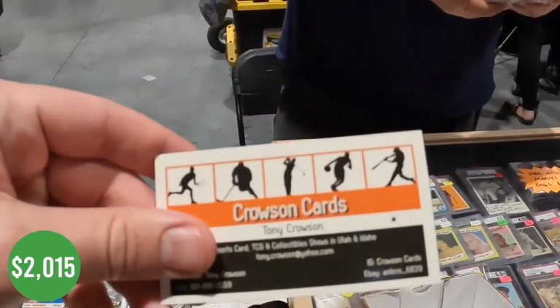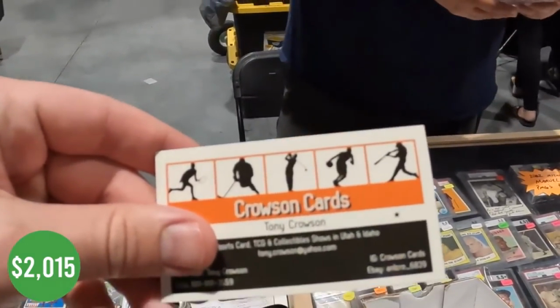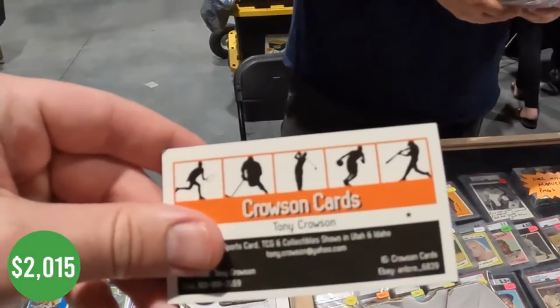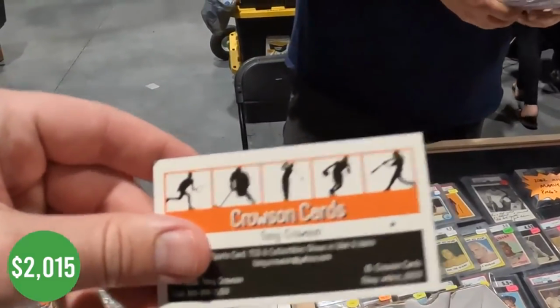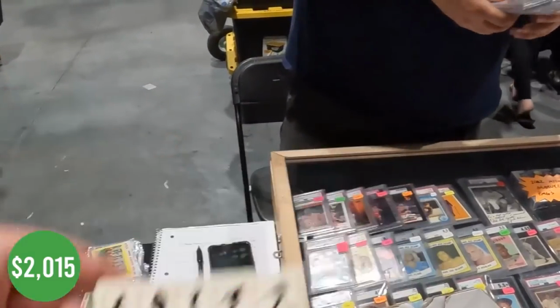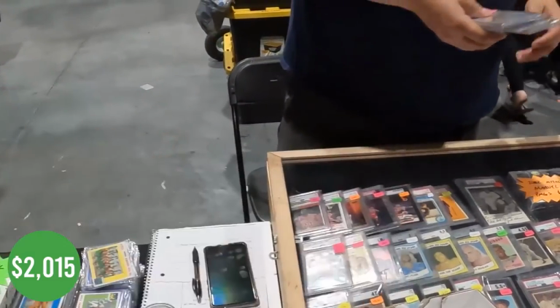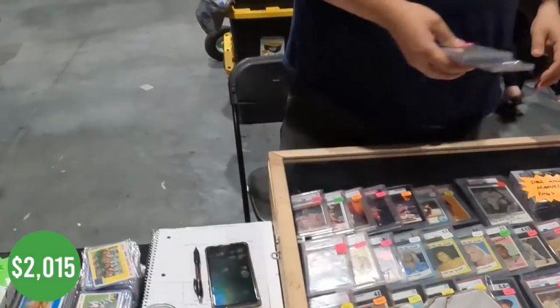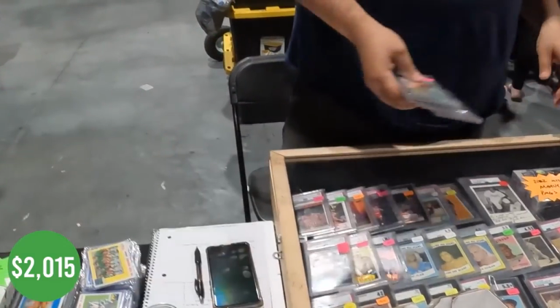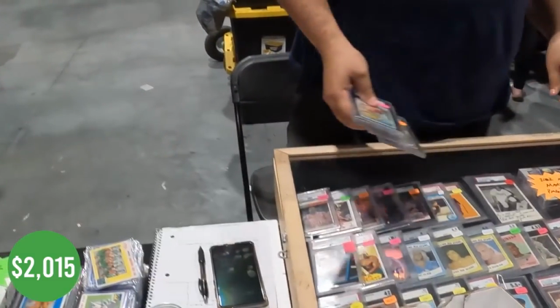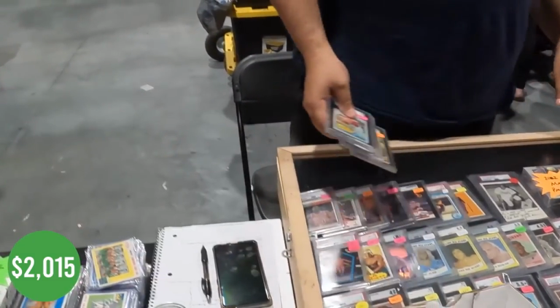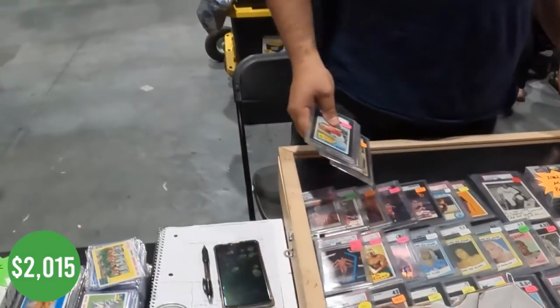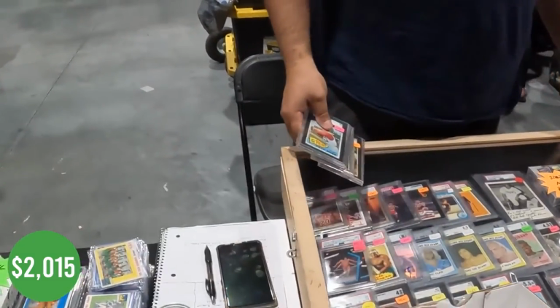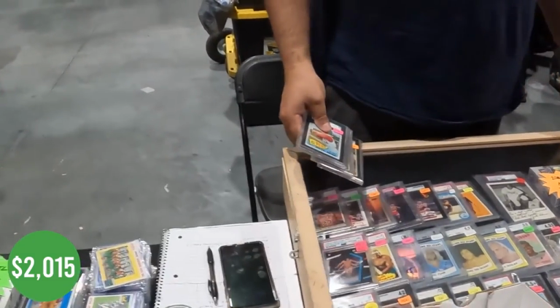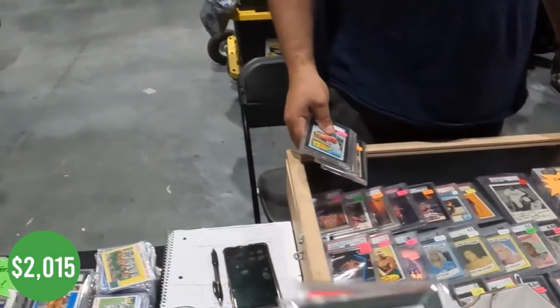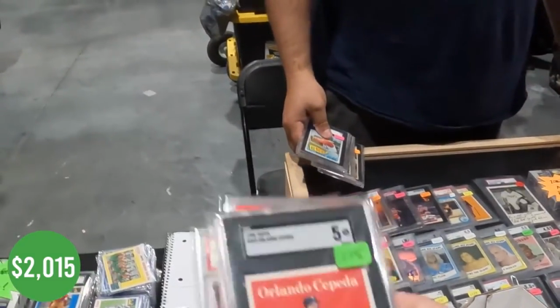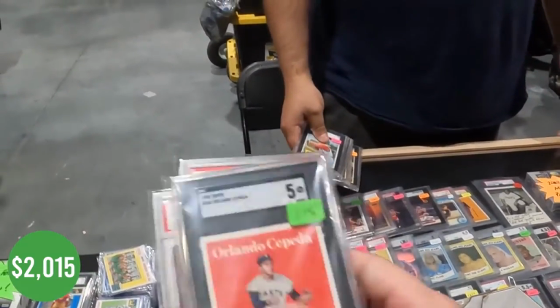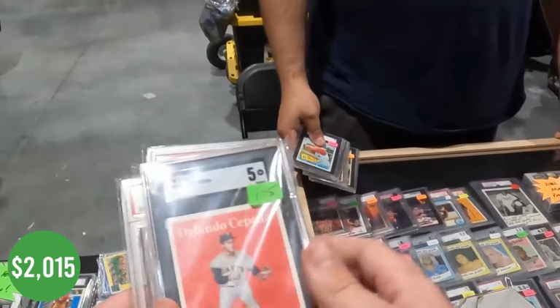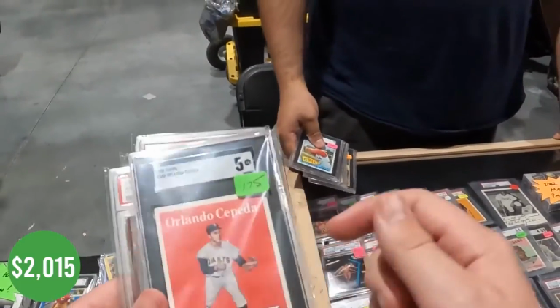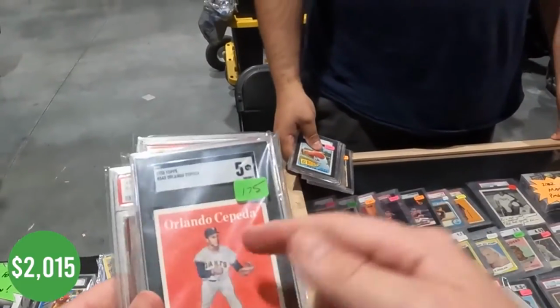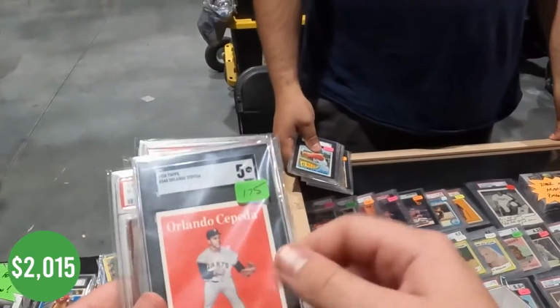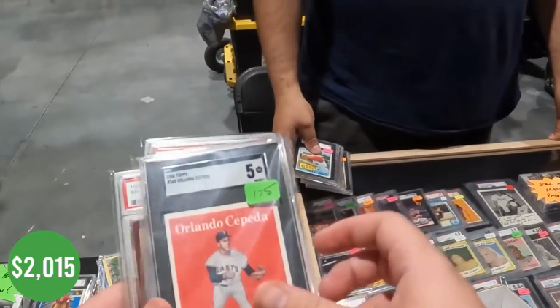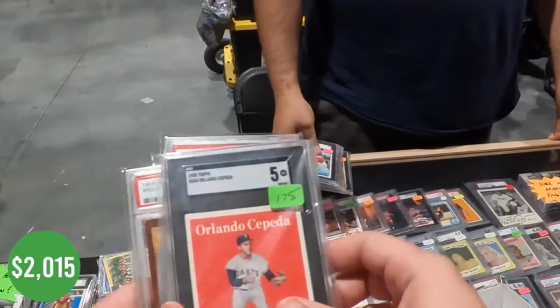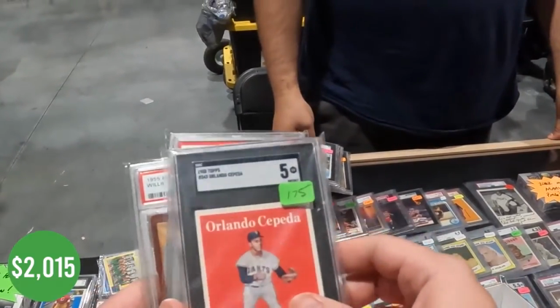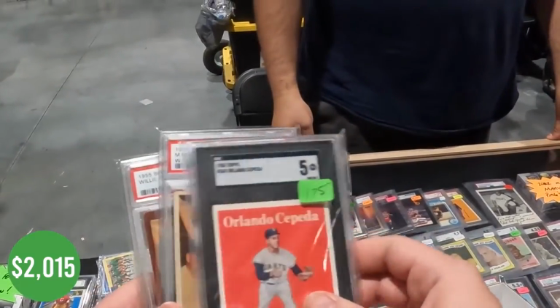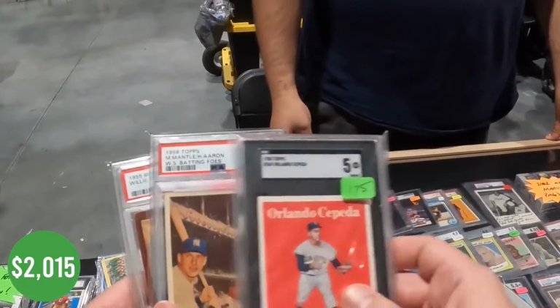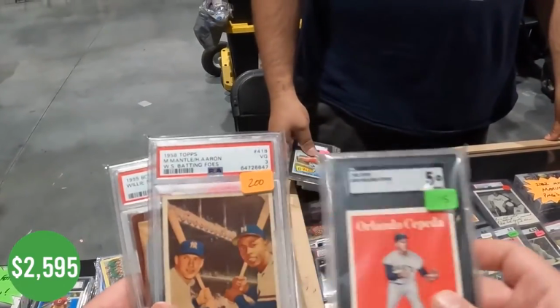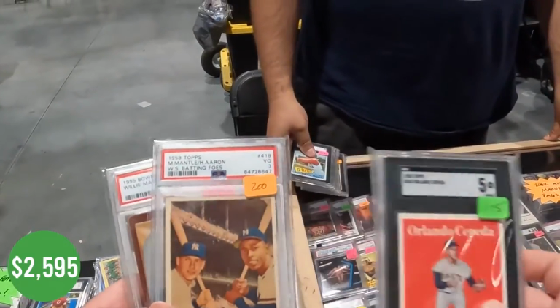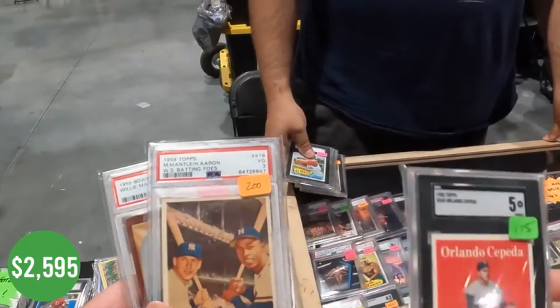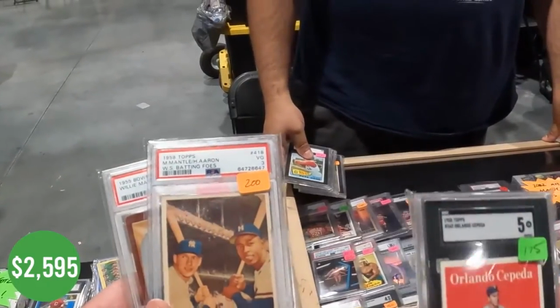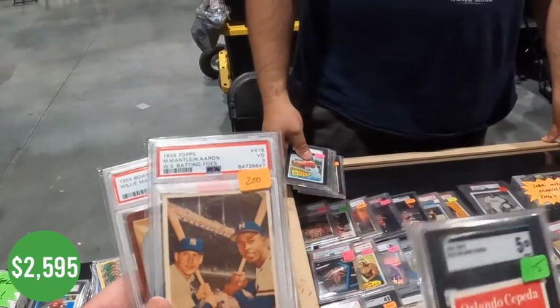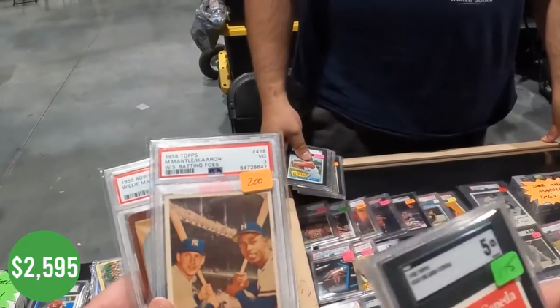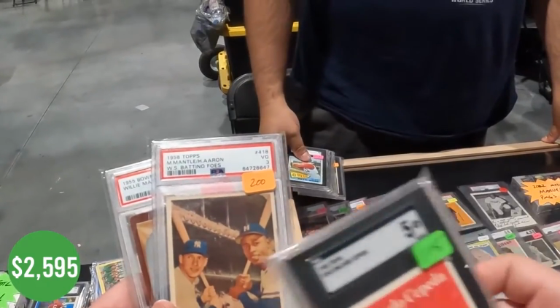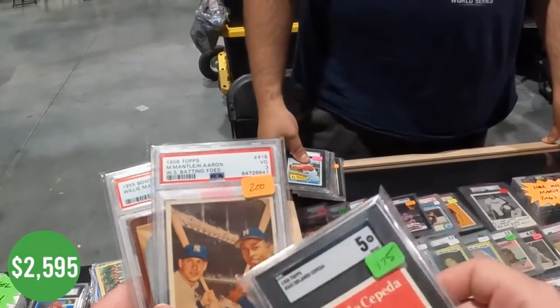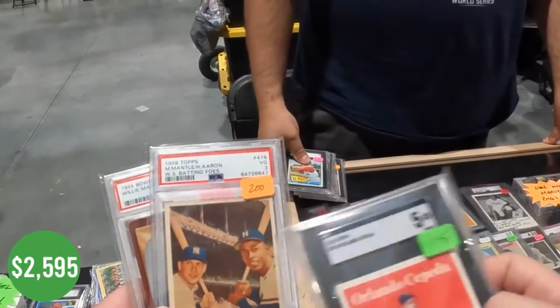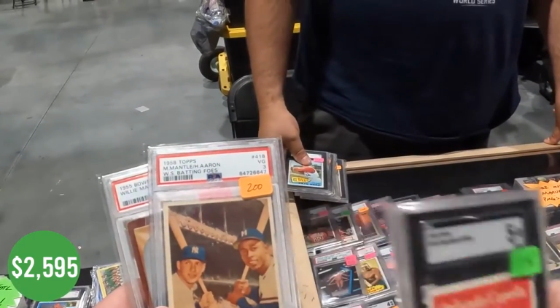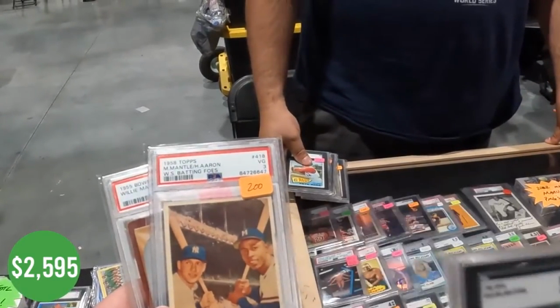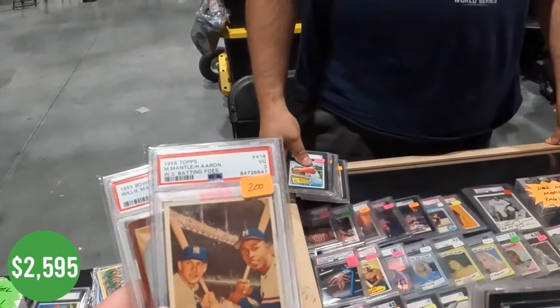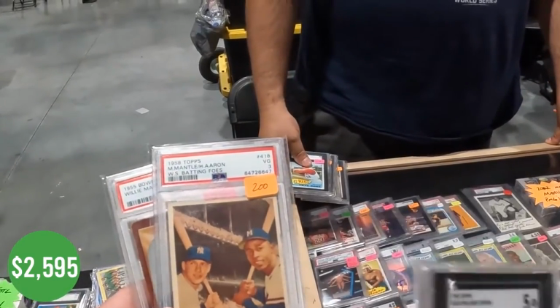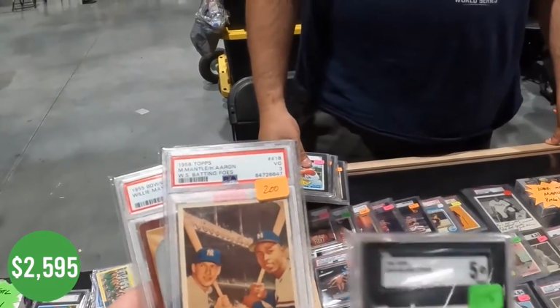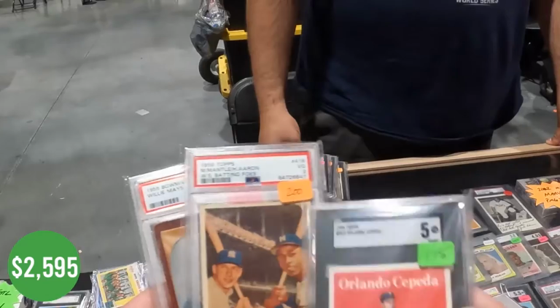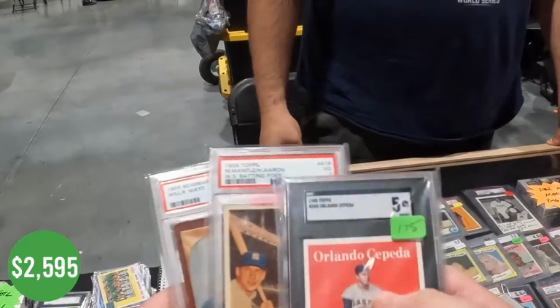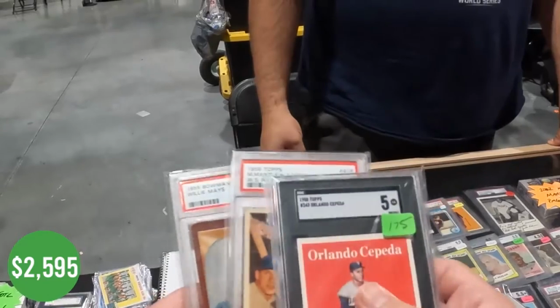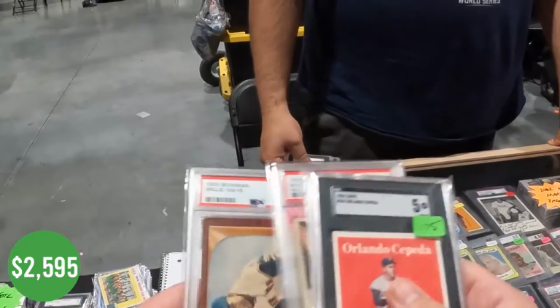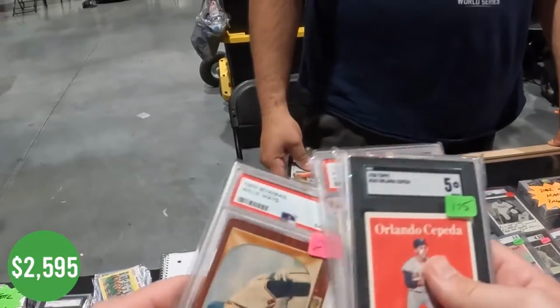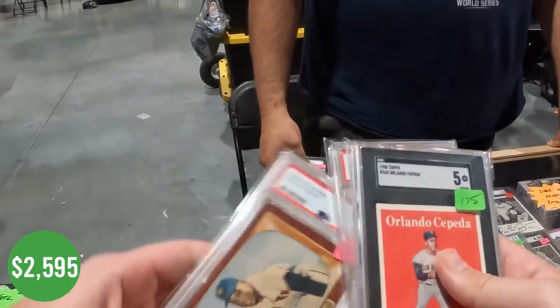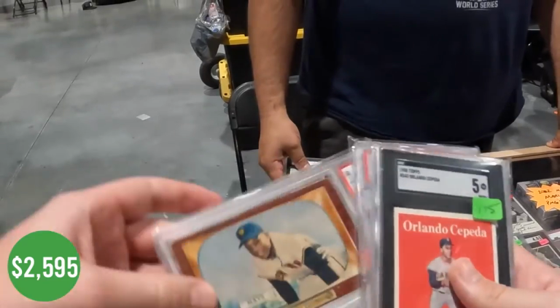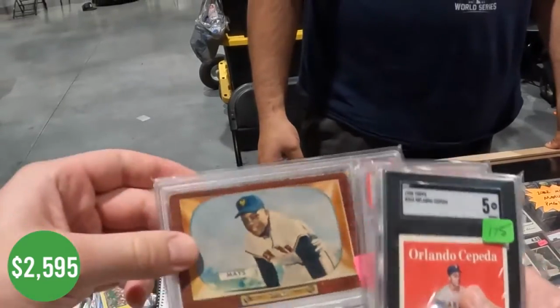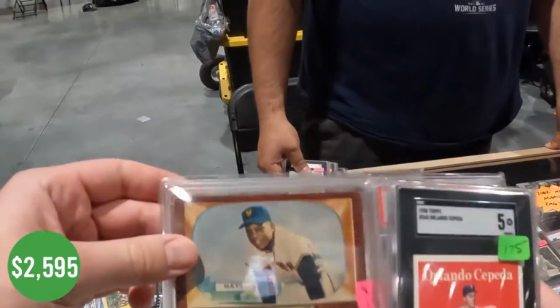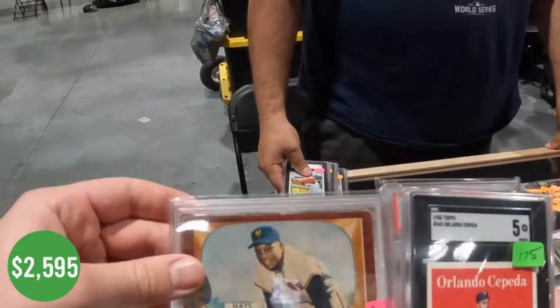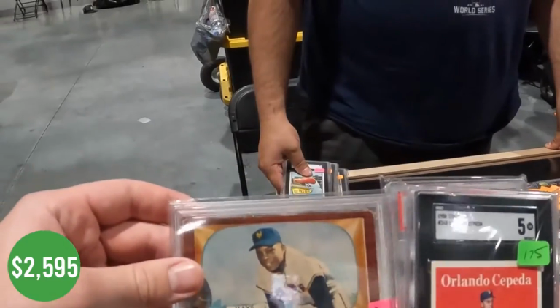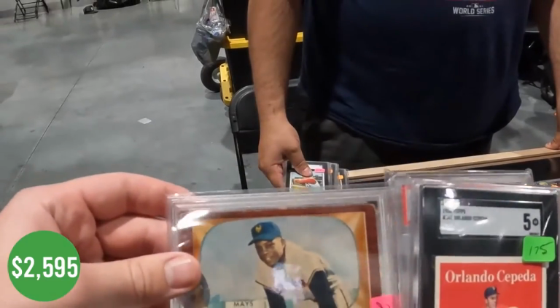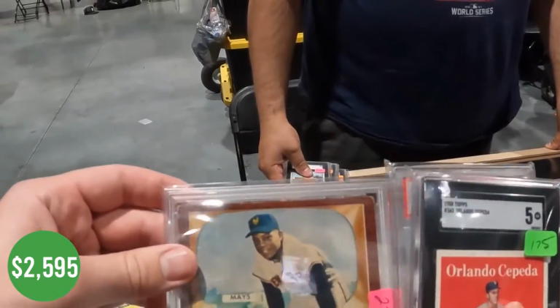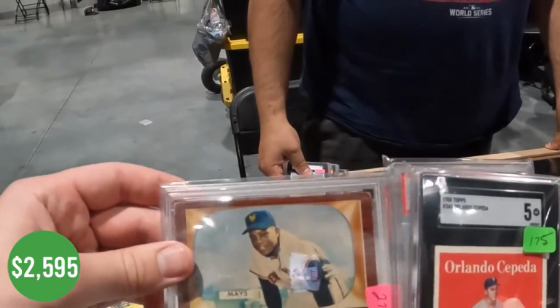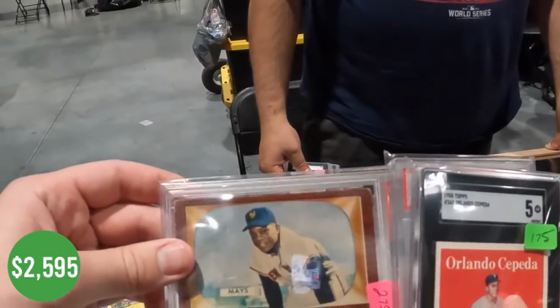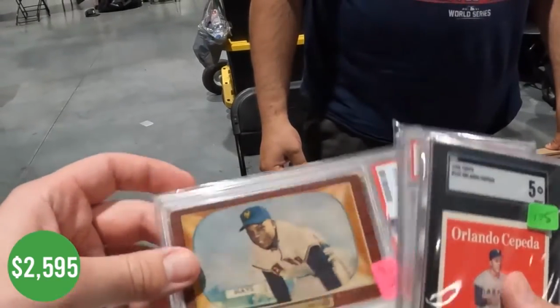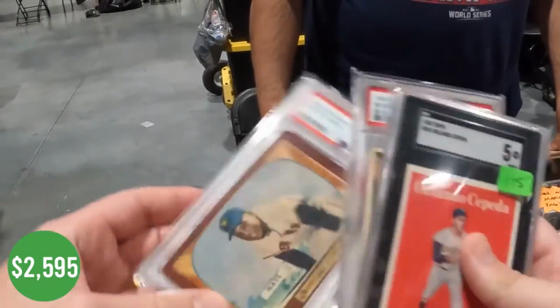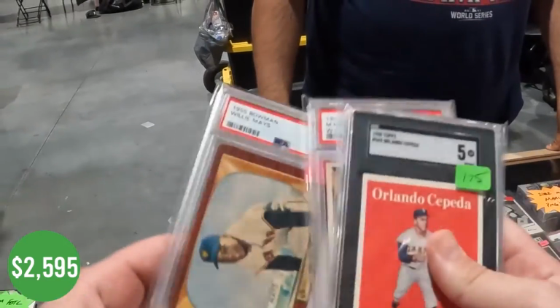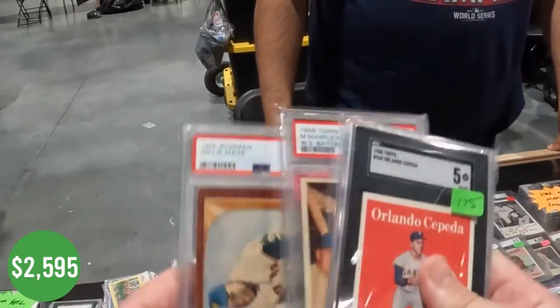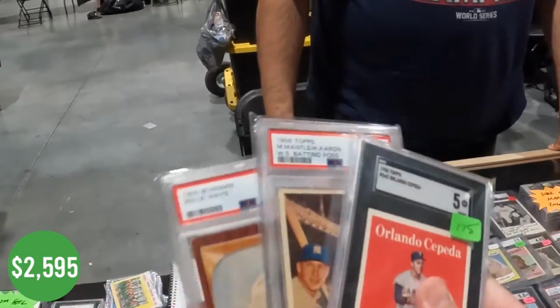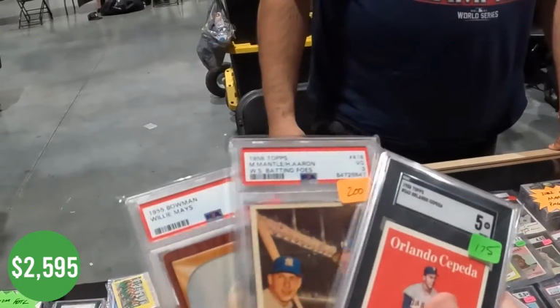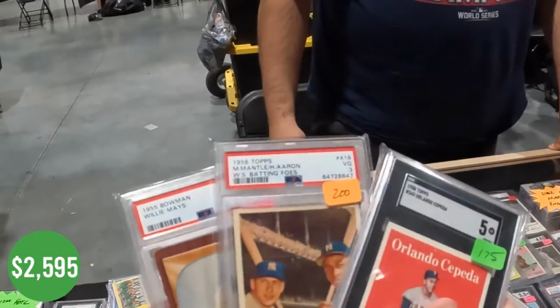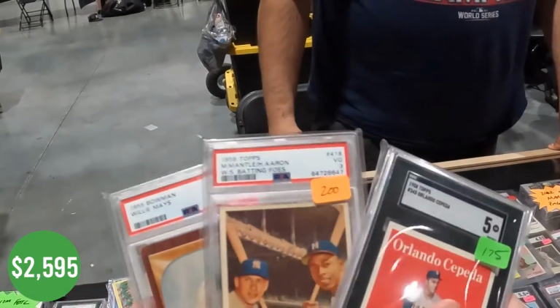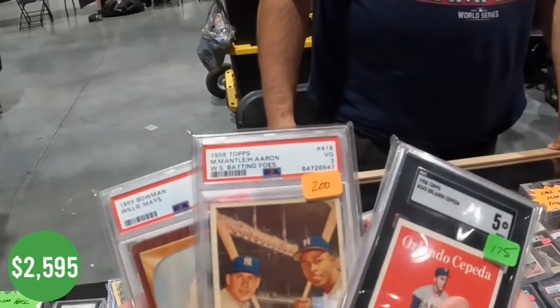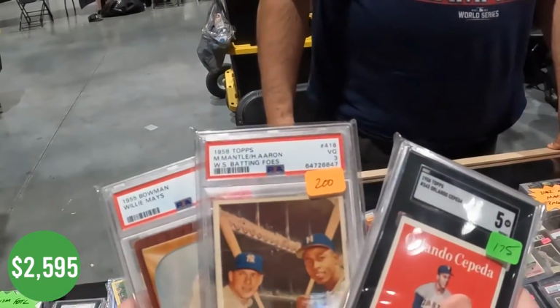We closed the deal for $580 — it's a Paige rookie, then Mantle, Aaron, and a 1955 Mays.